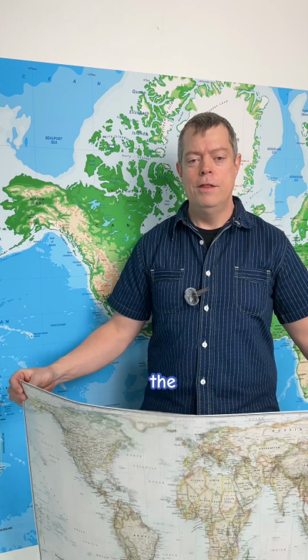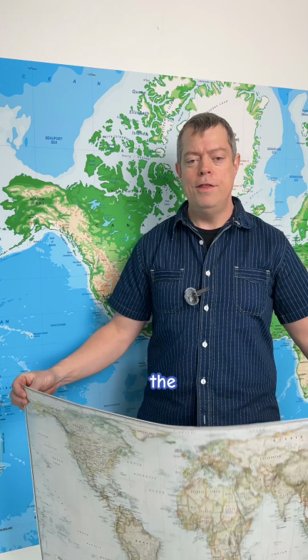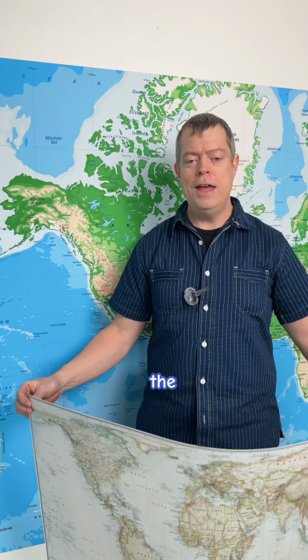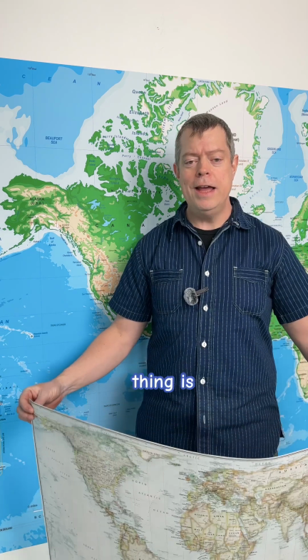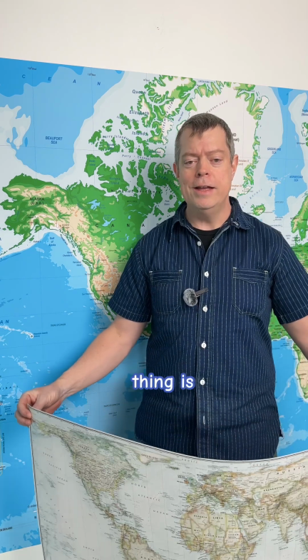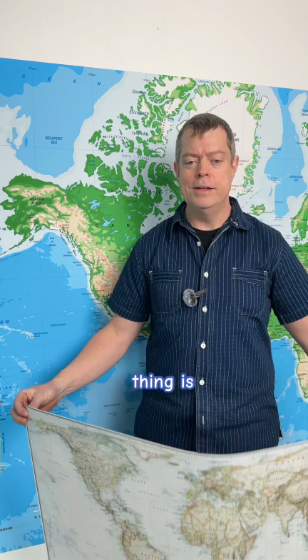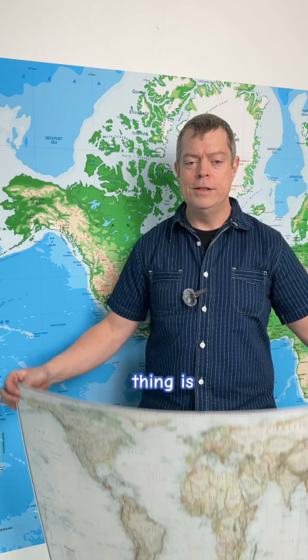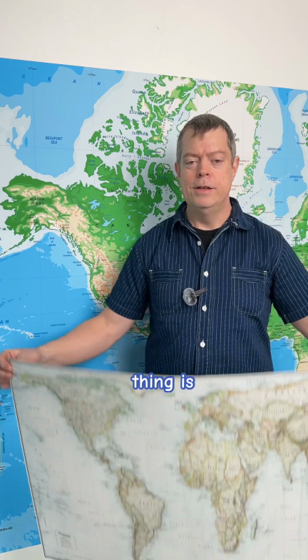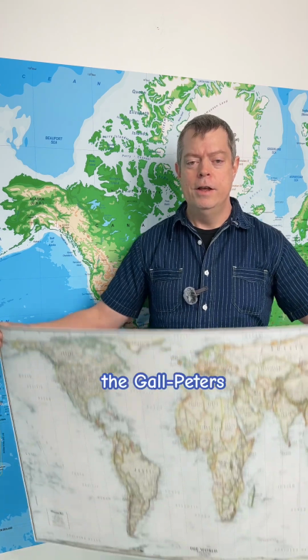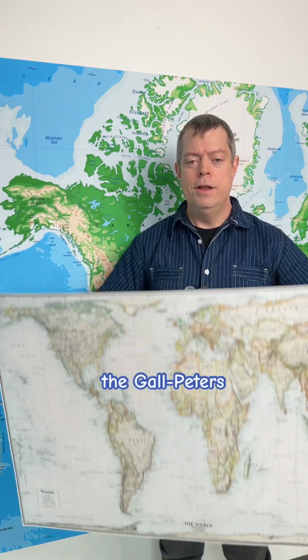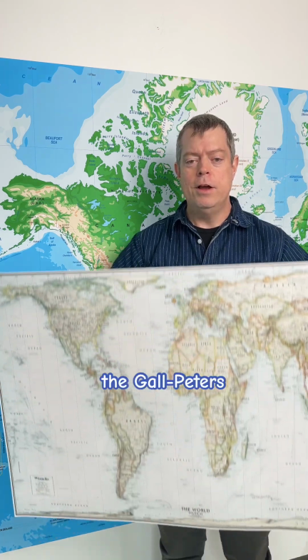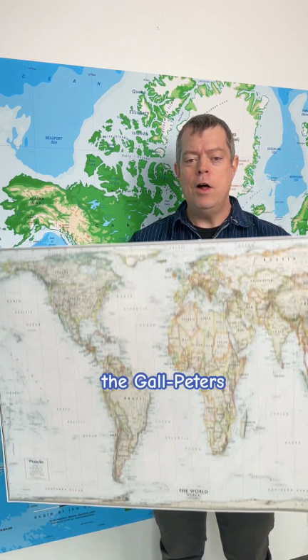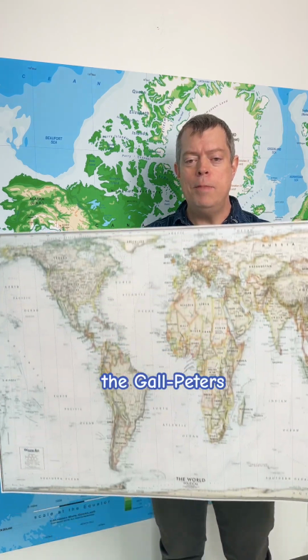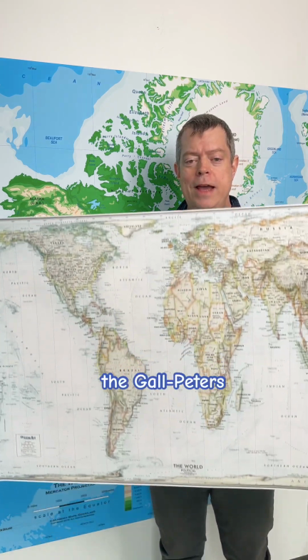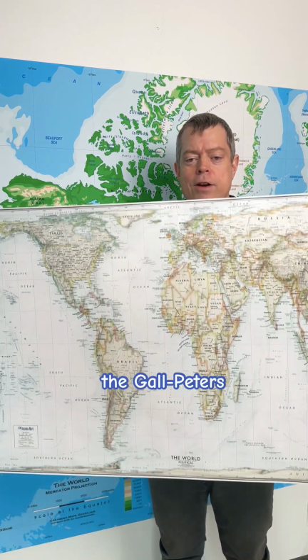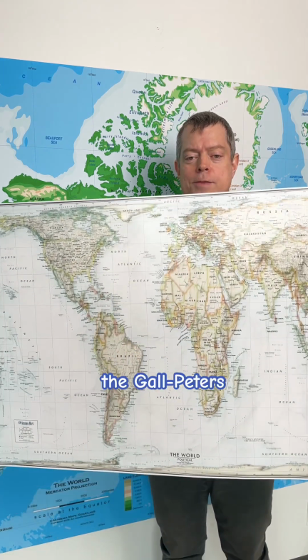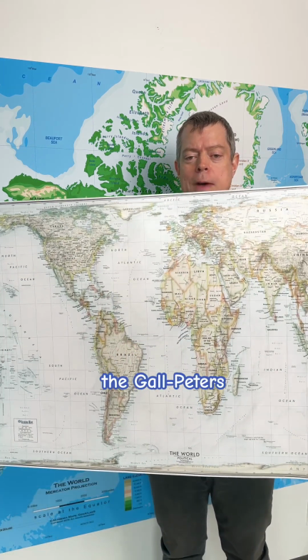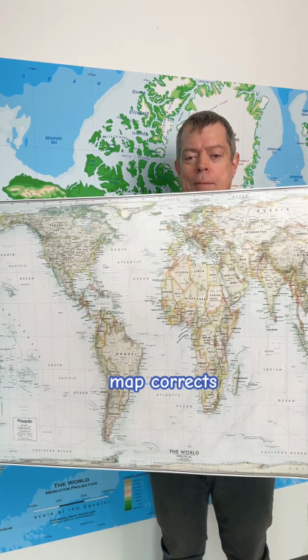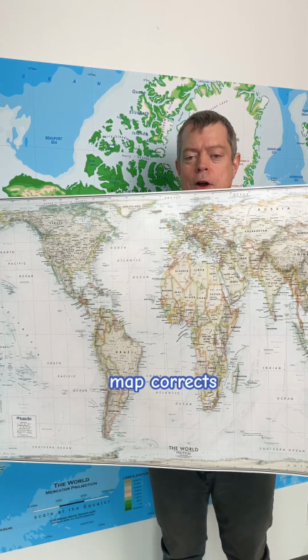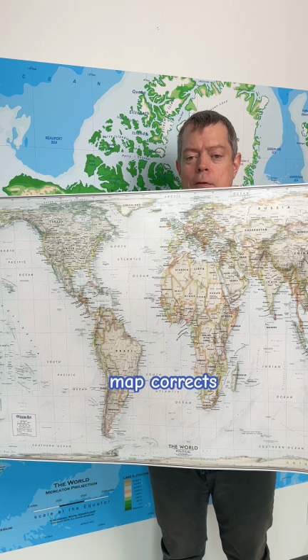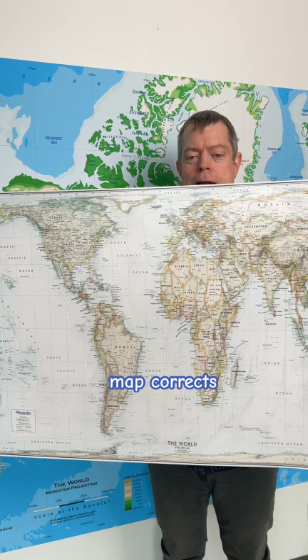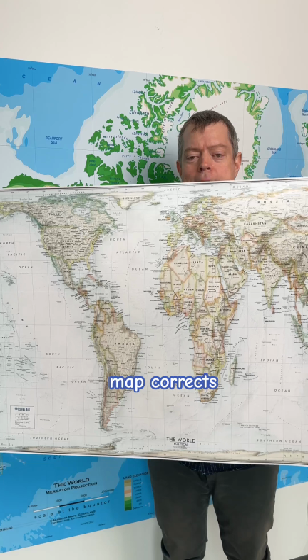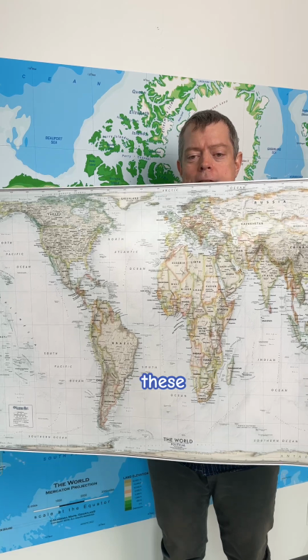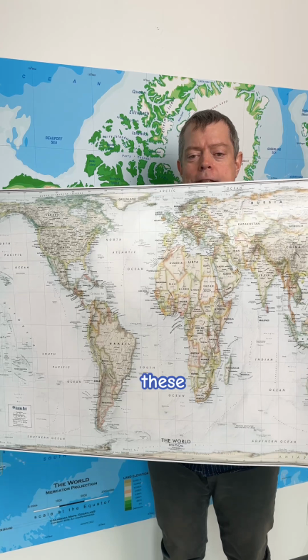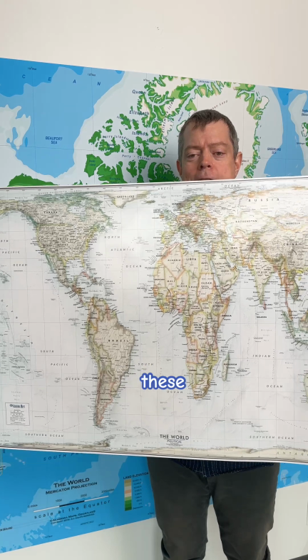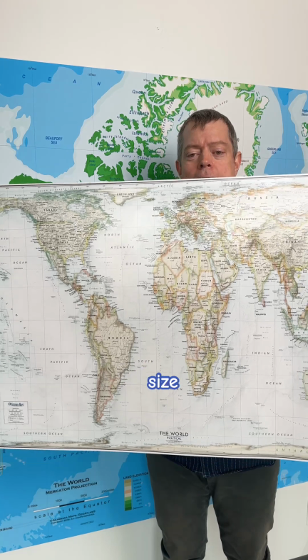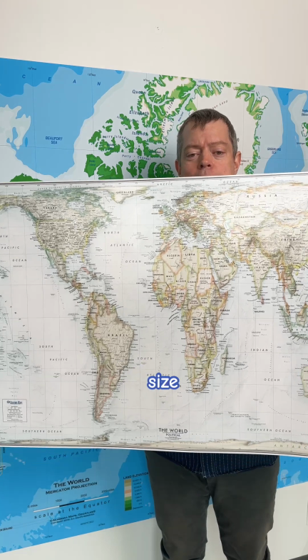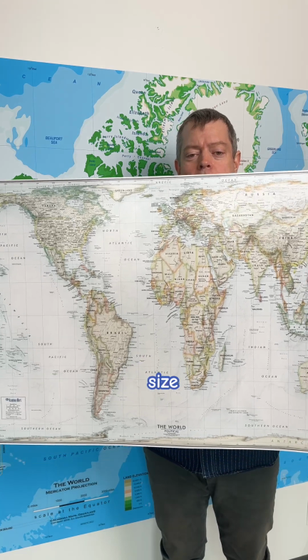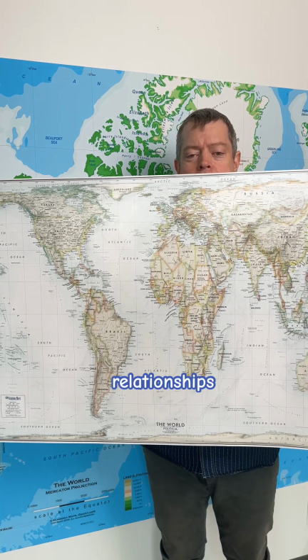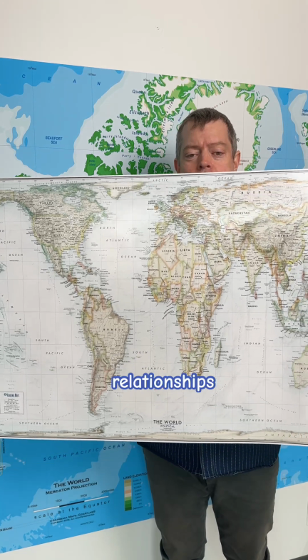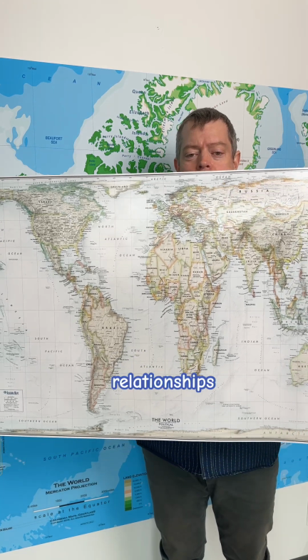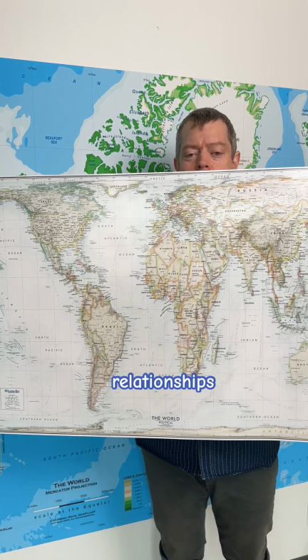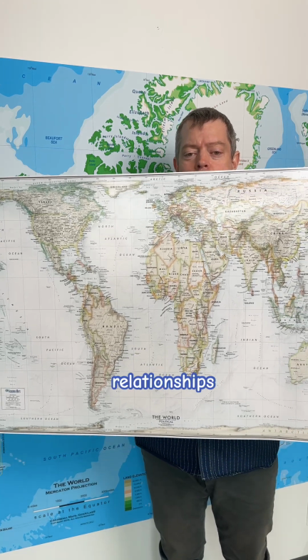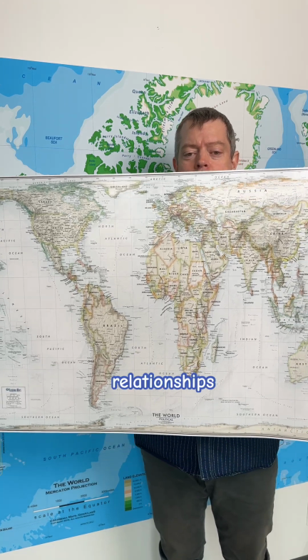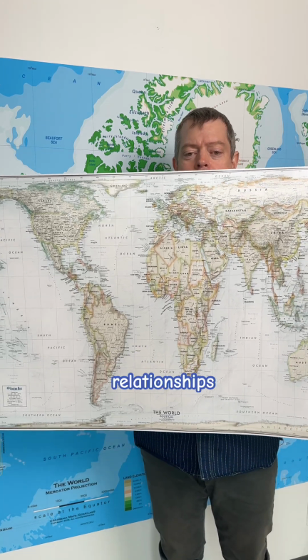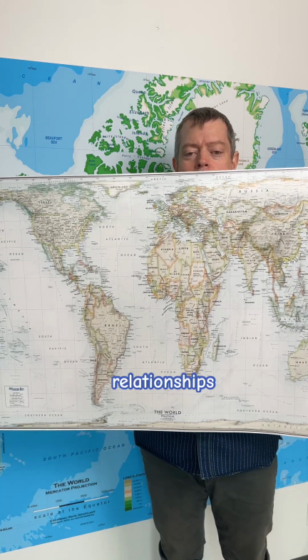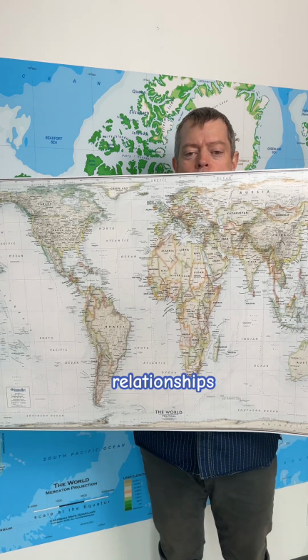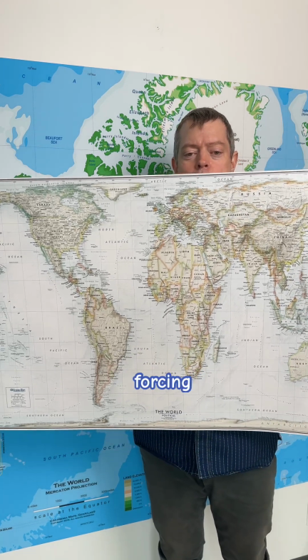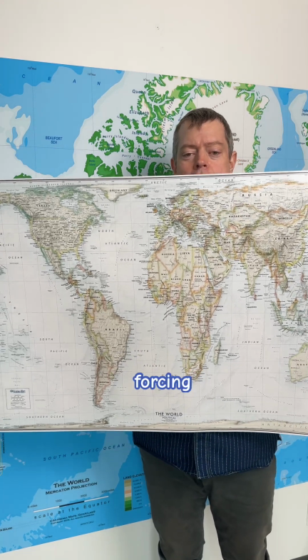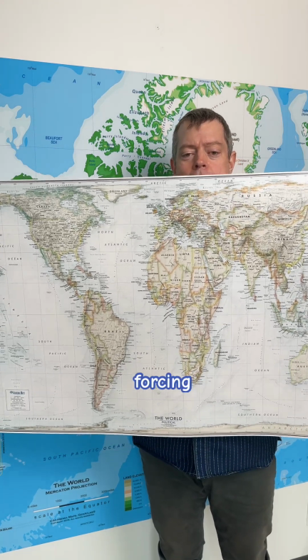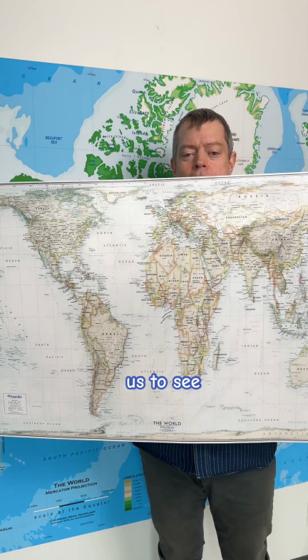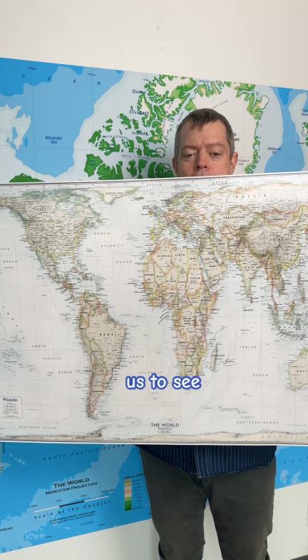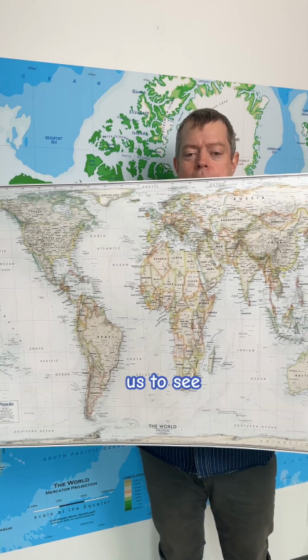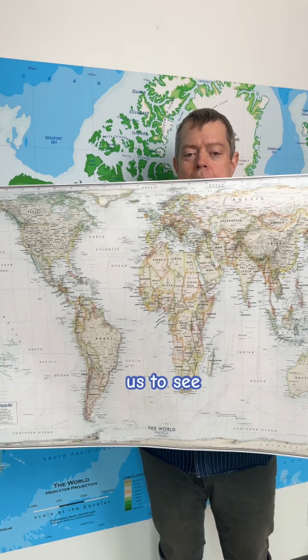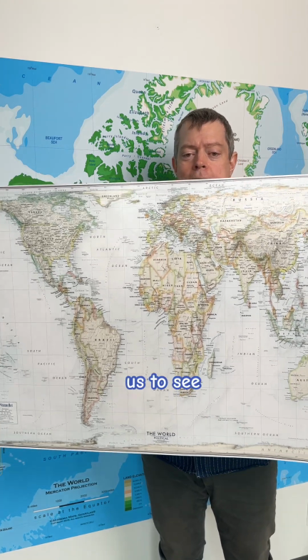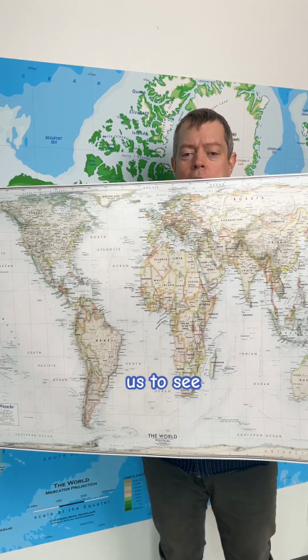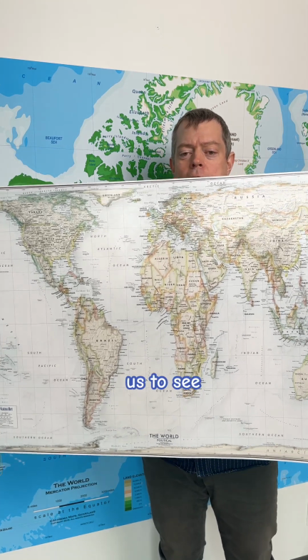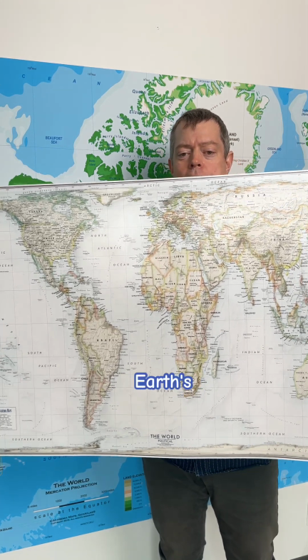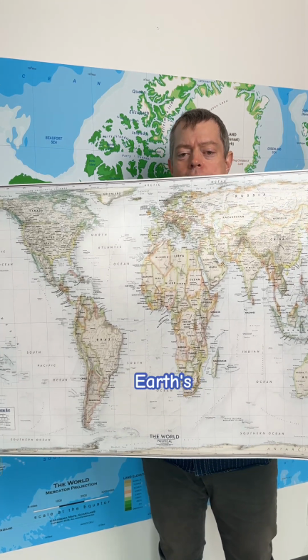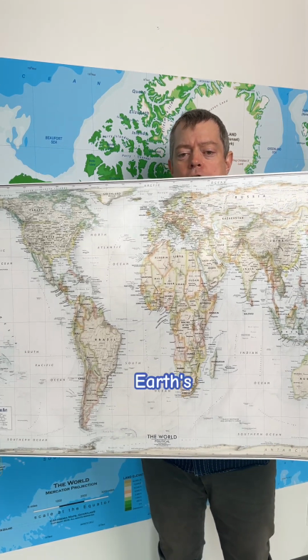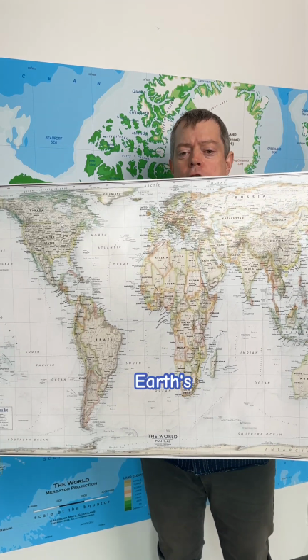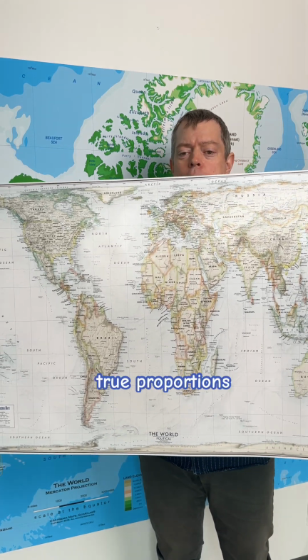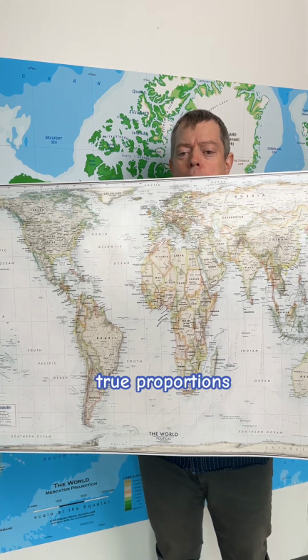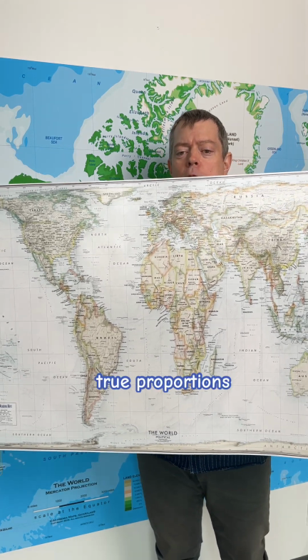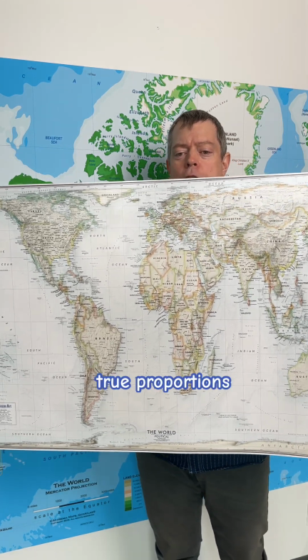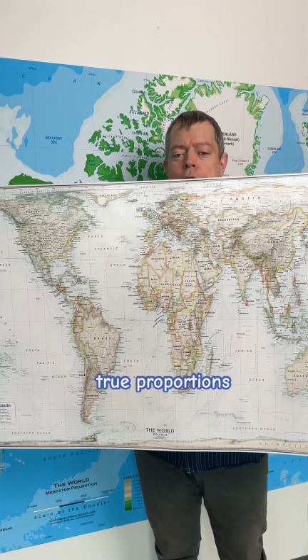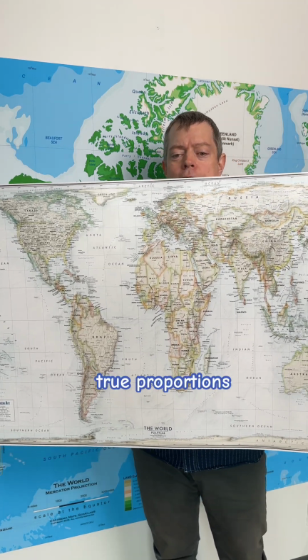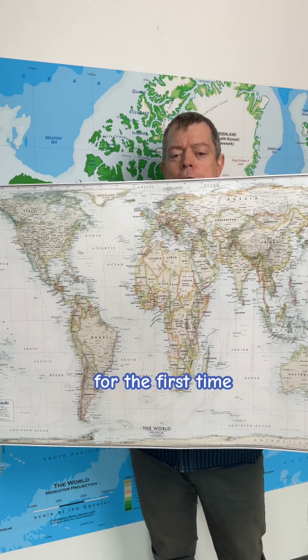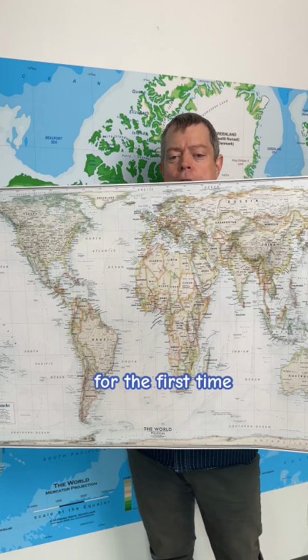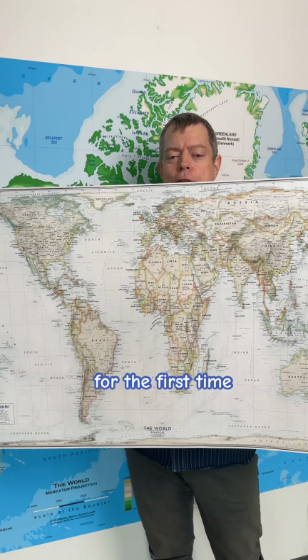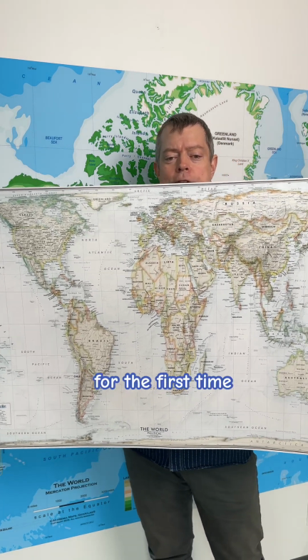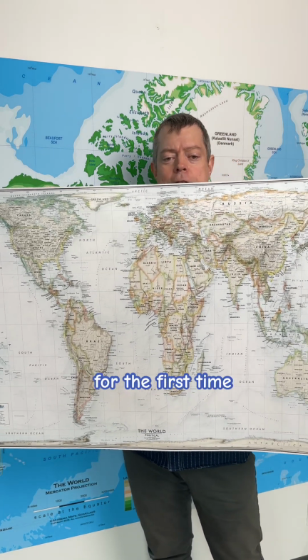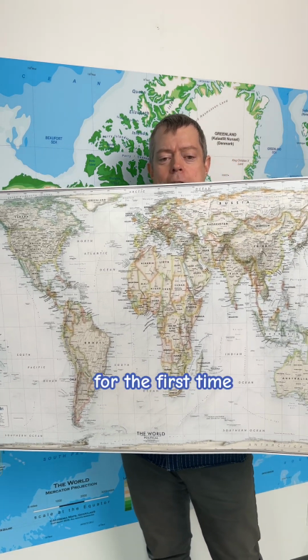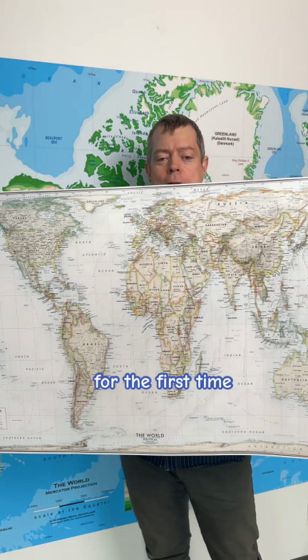The thing is, the Gall-Peters map corrects these size relationships, forcing us to see Earth's true proportions for the first time.